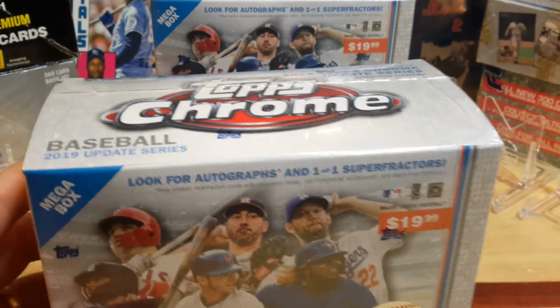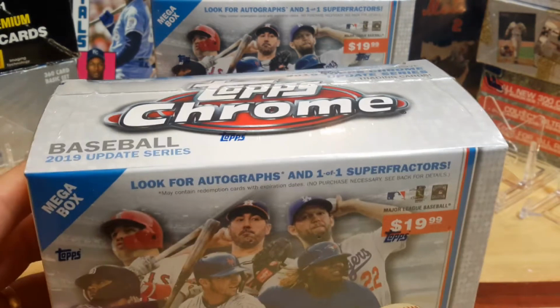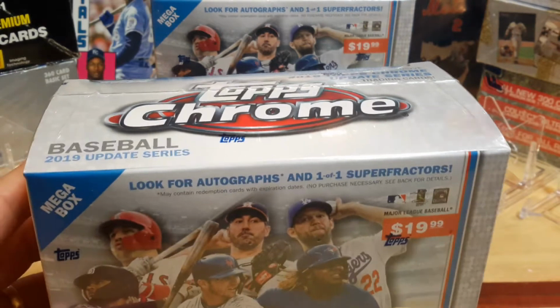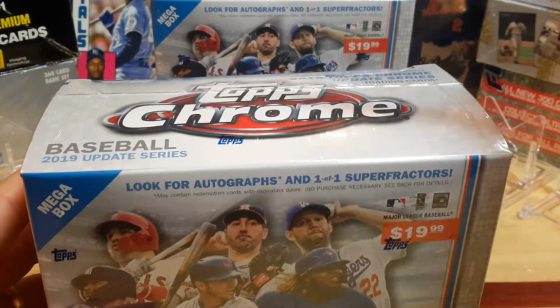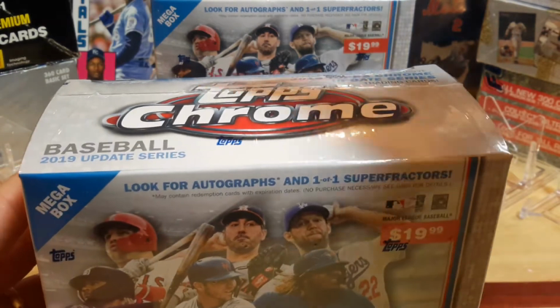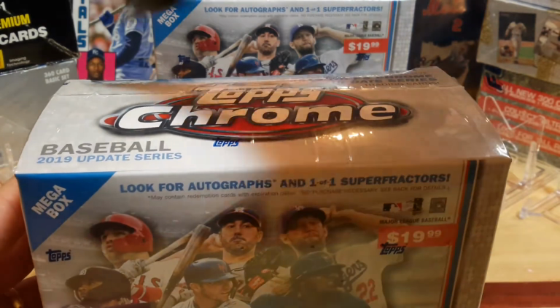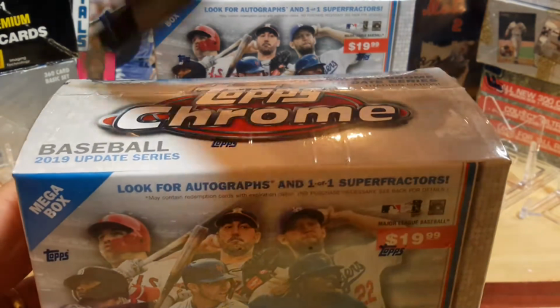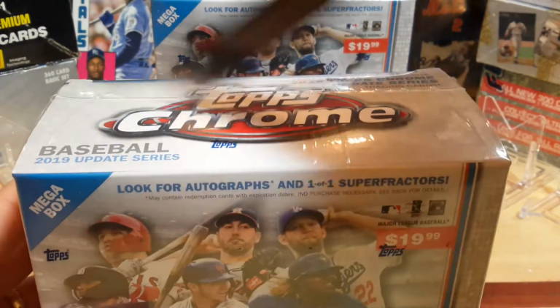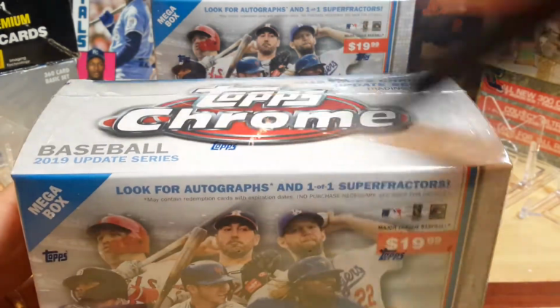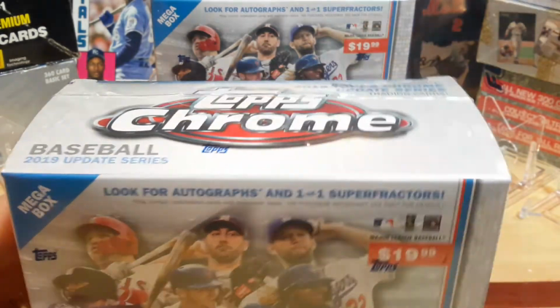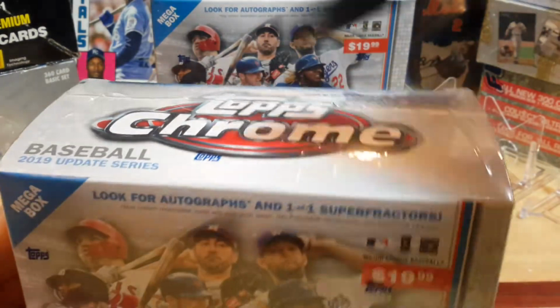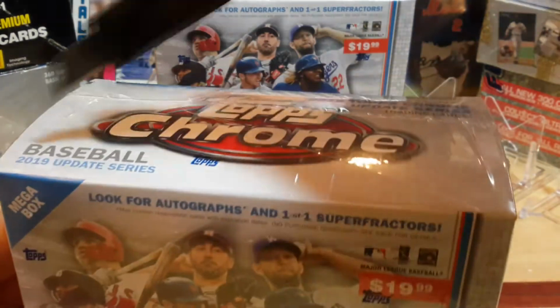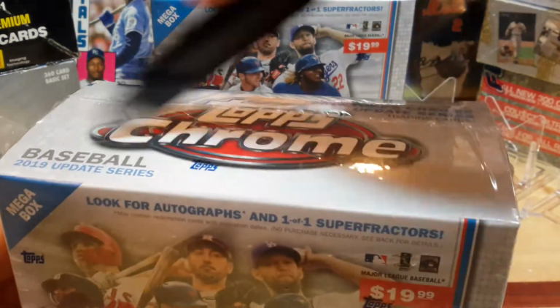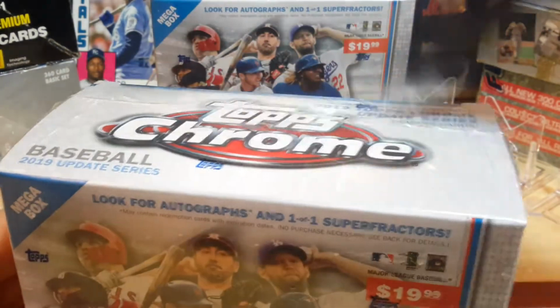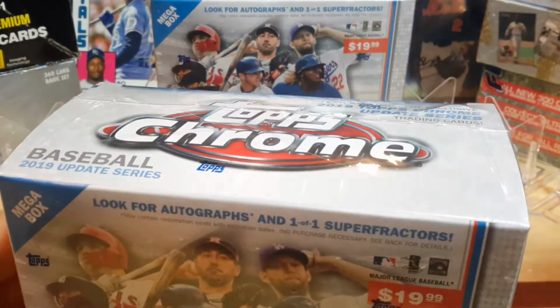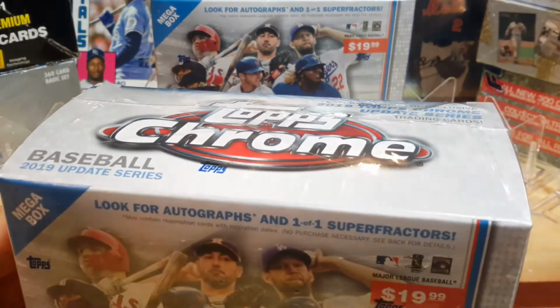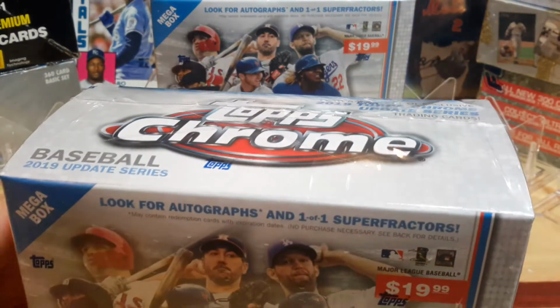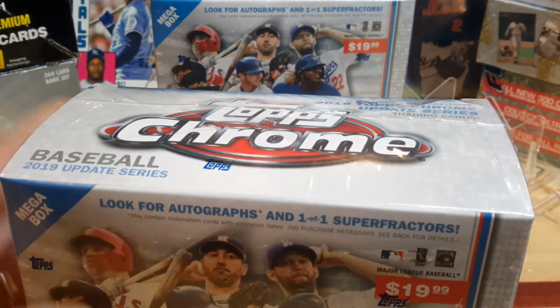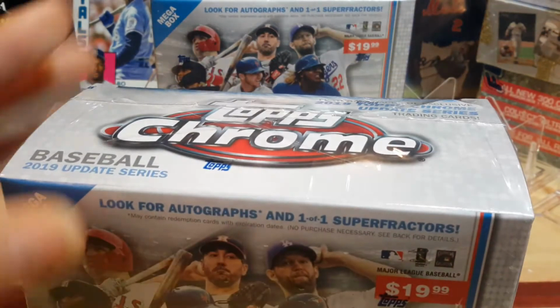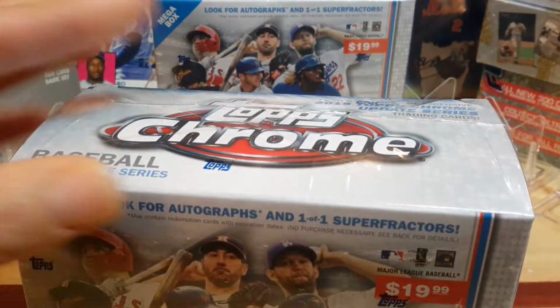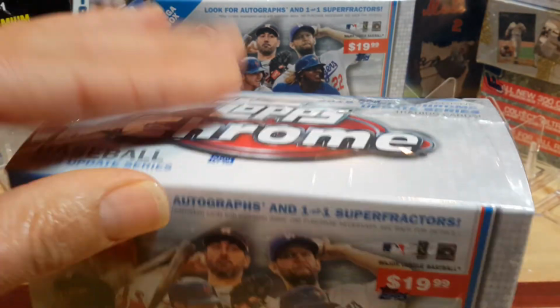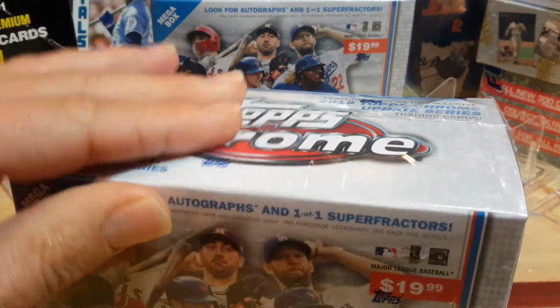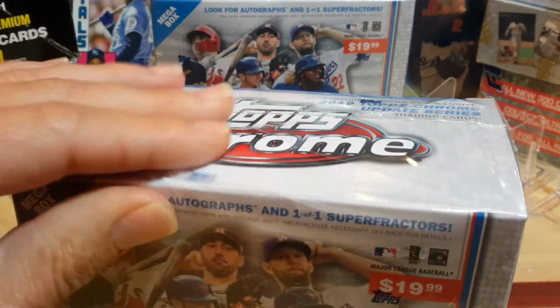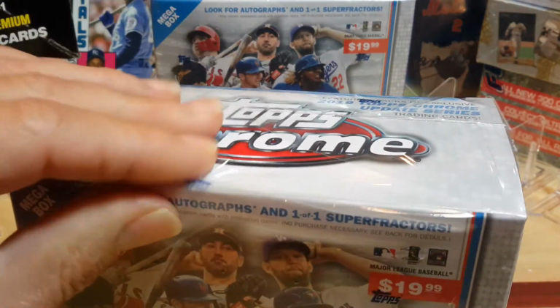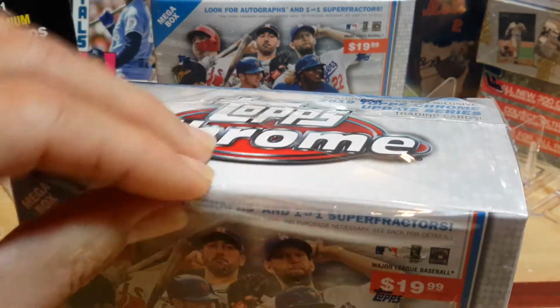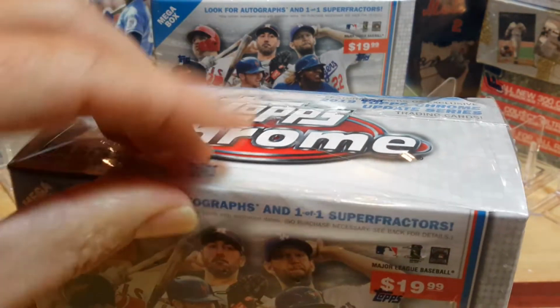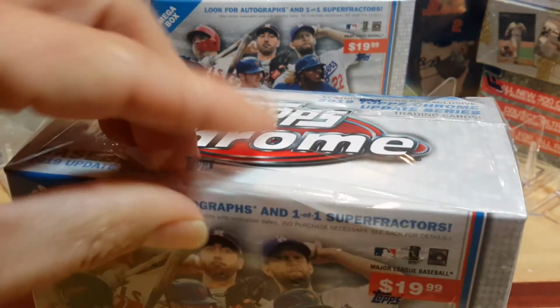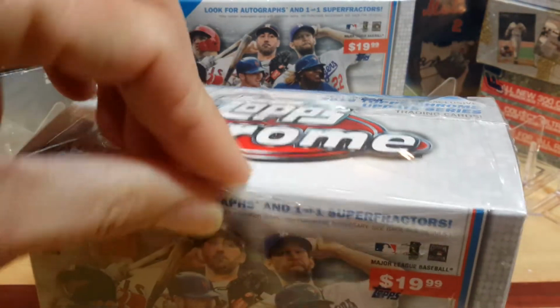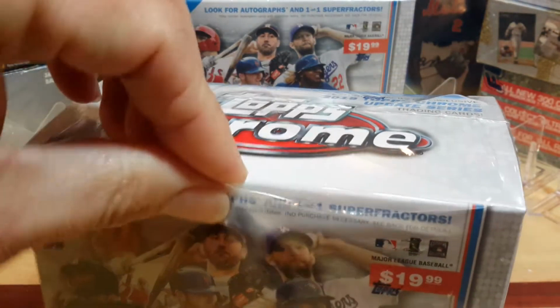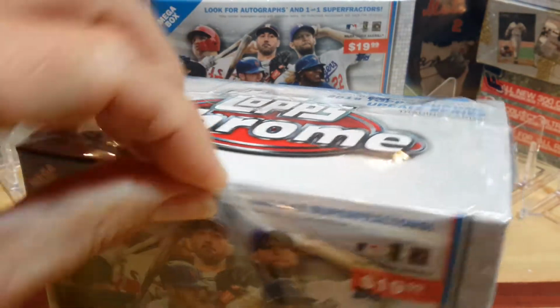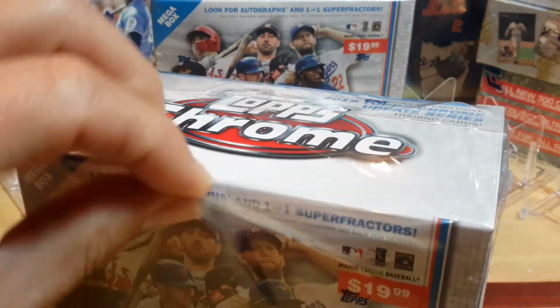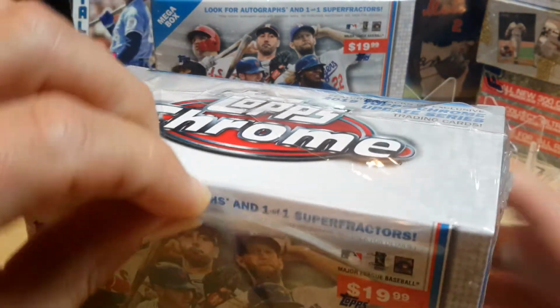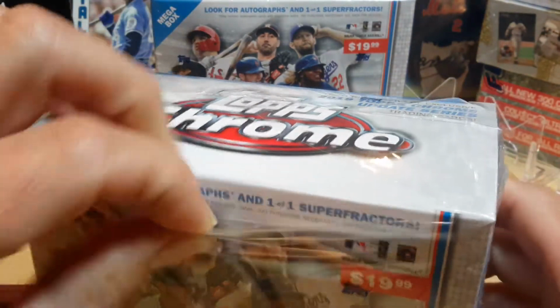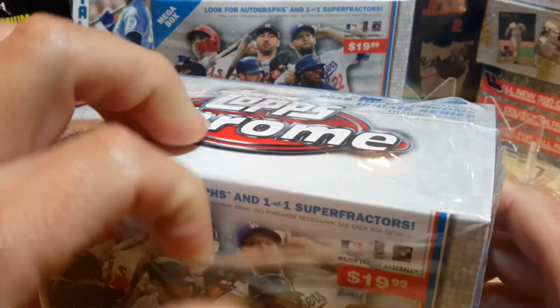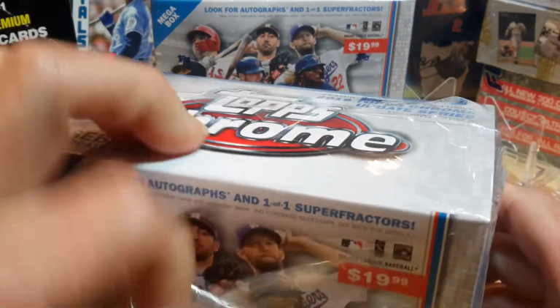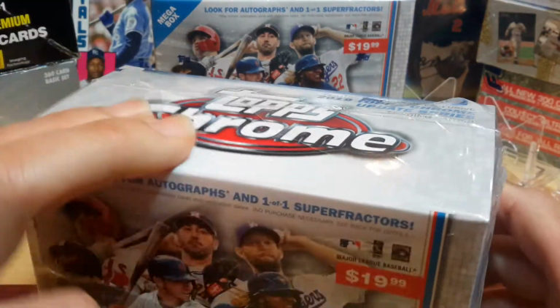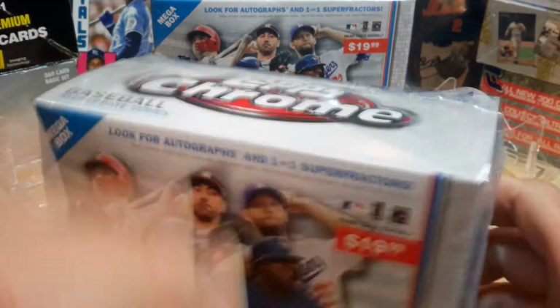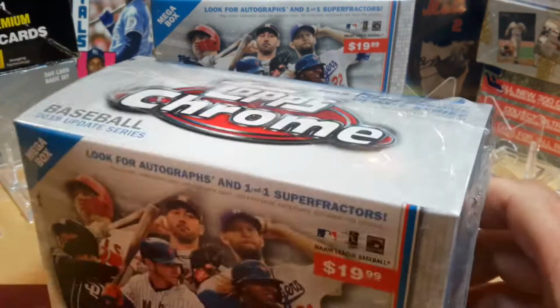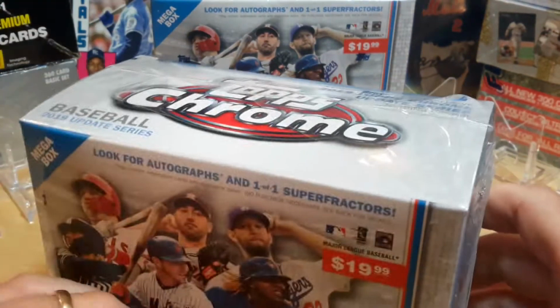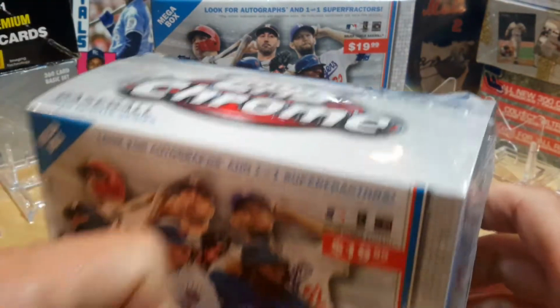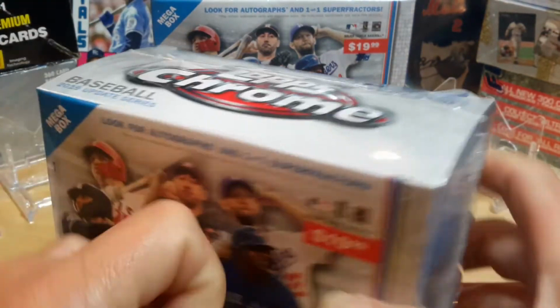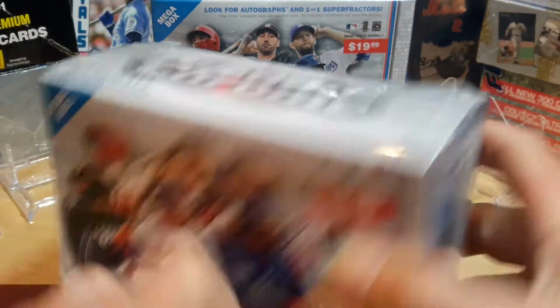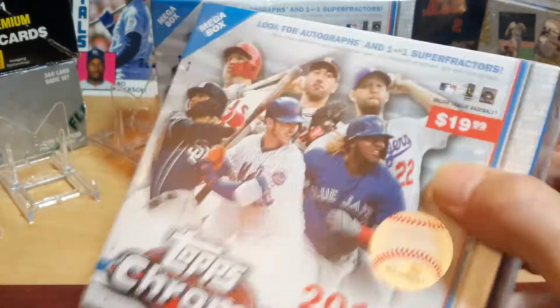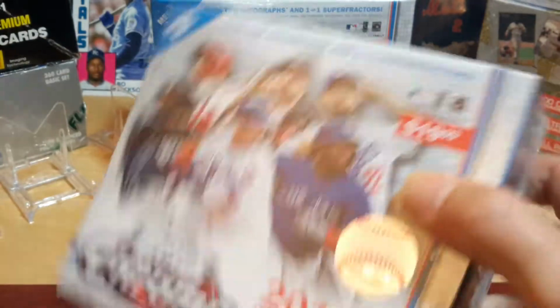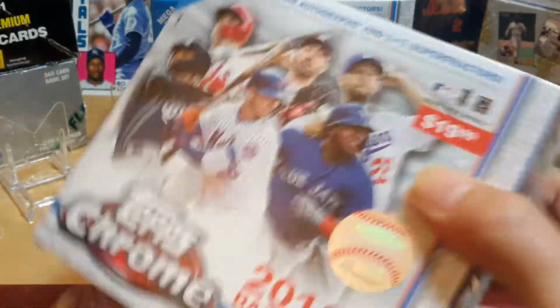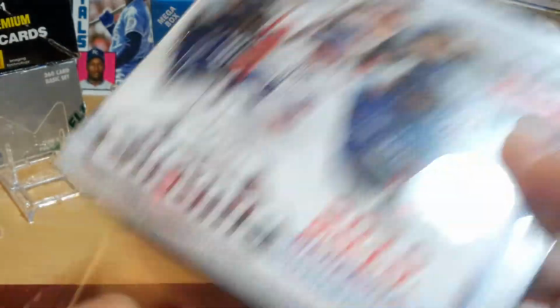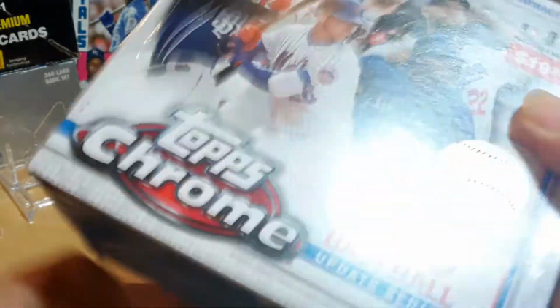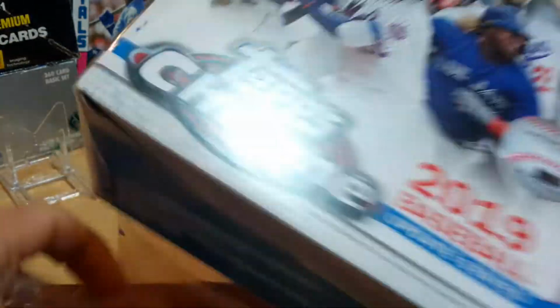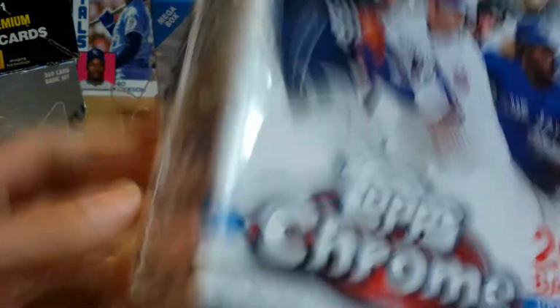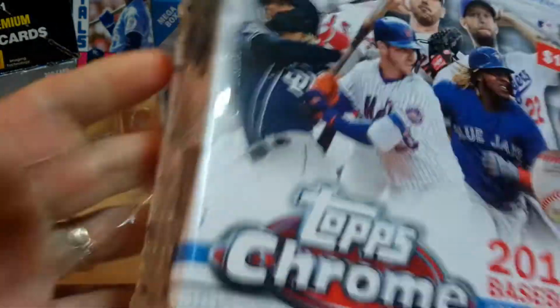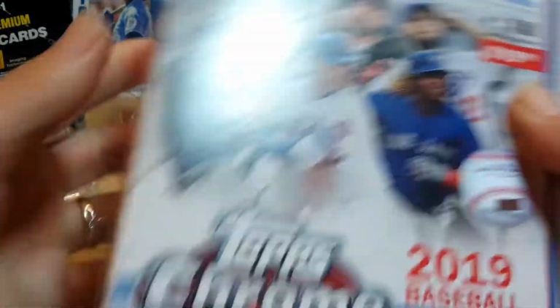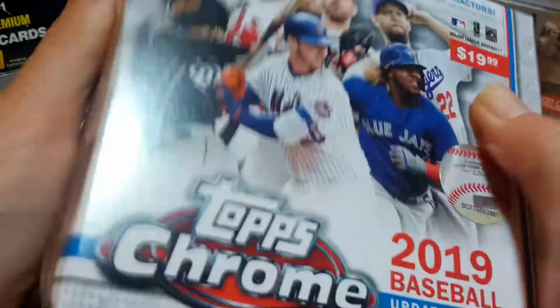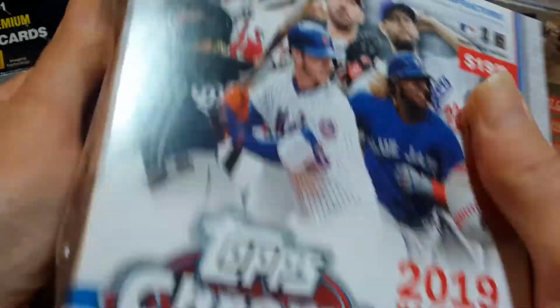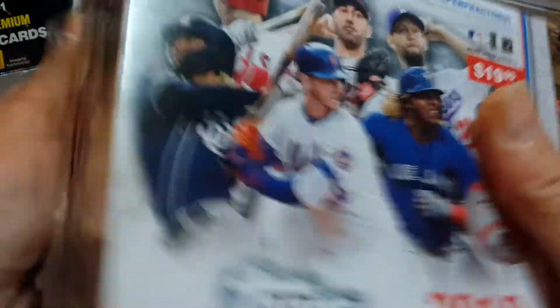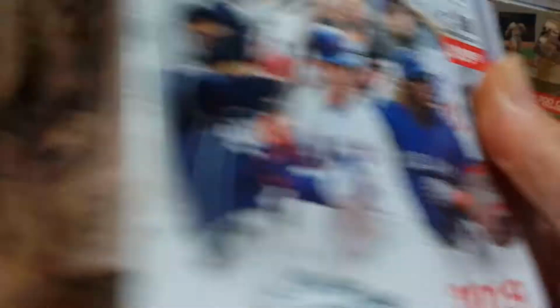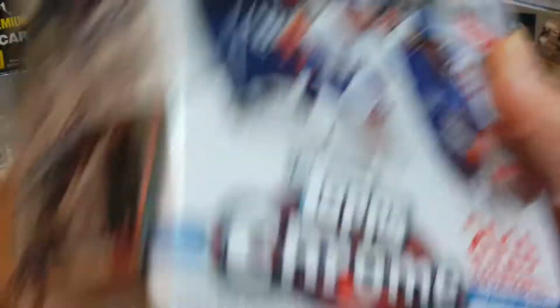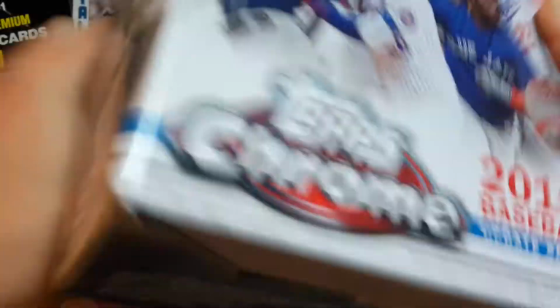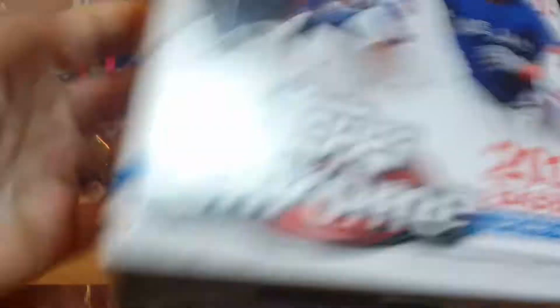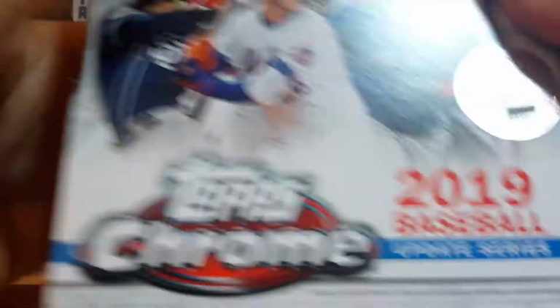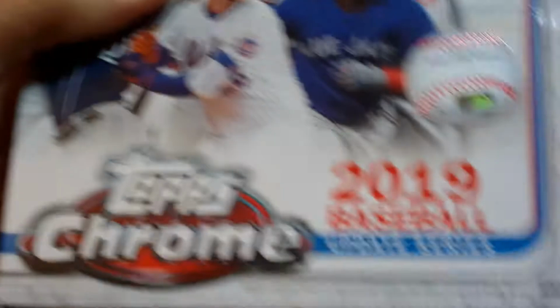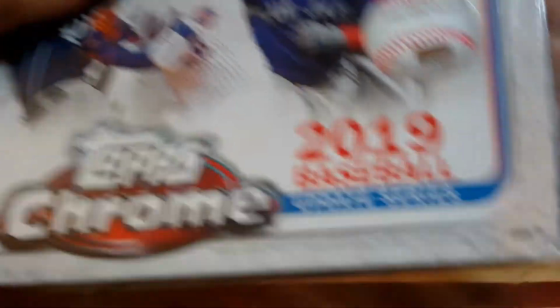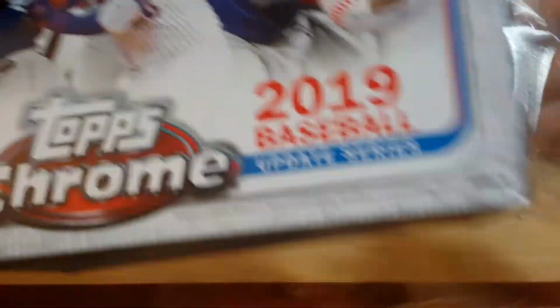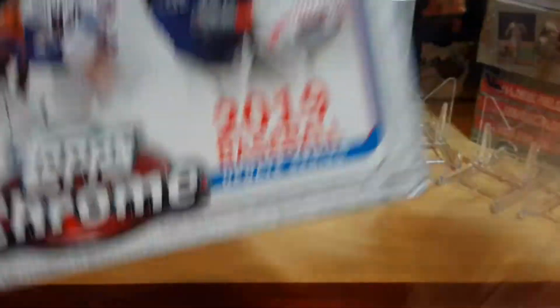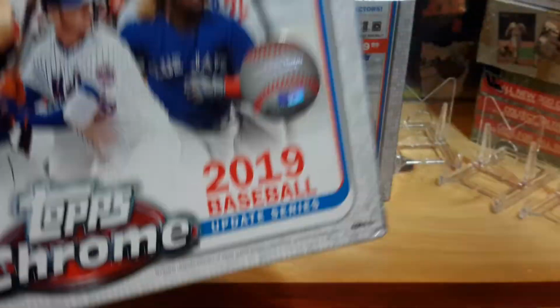We're going after some of the key rookies this year — Tatis, Polar Bear, things like that.